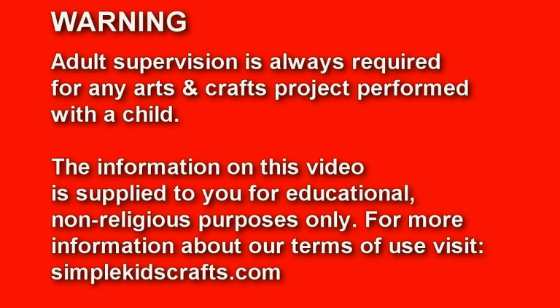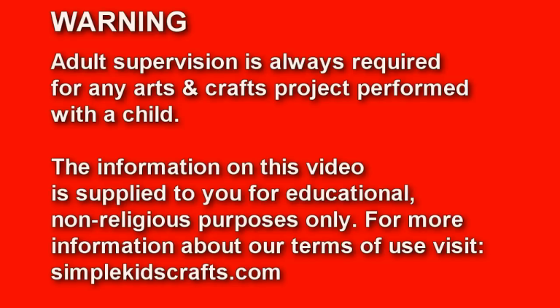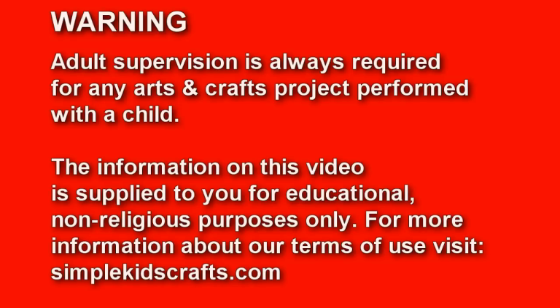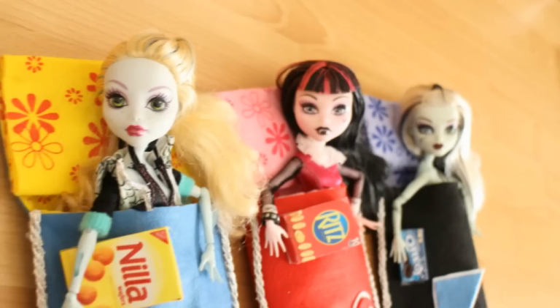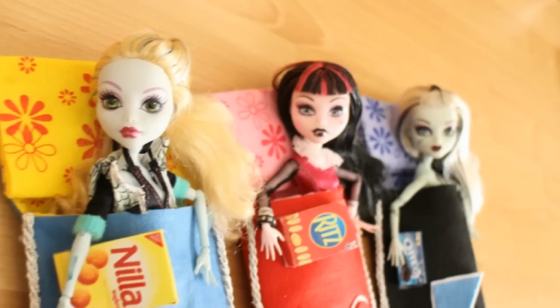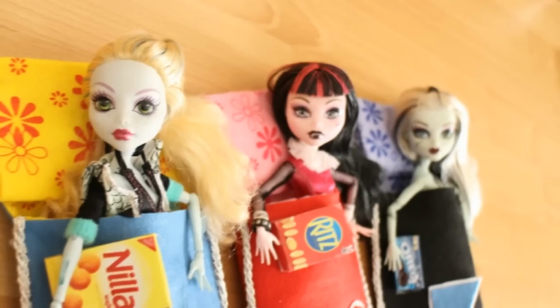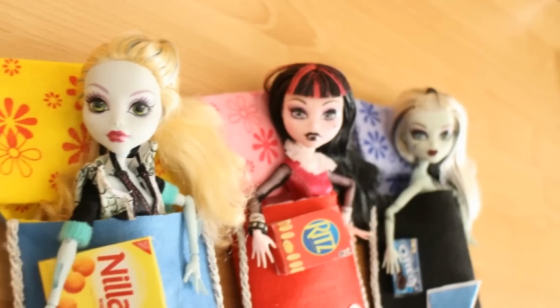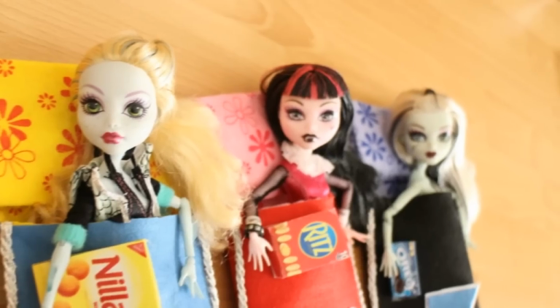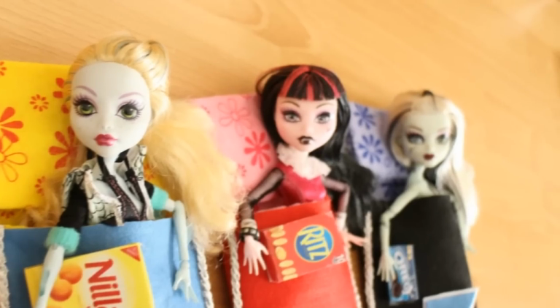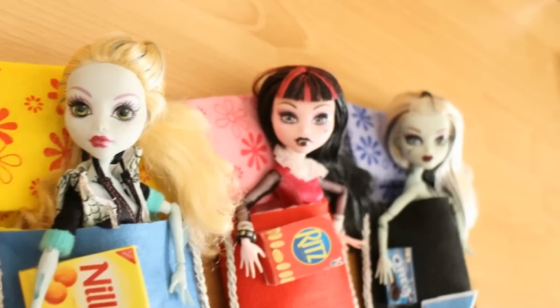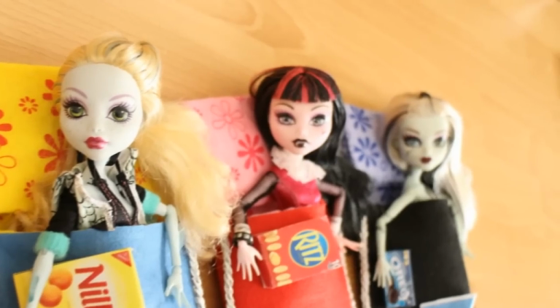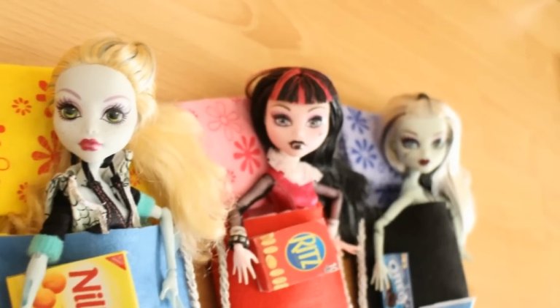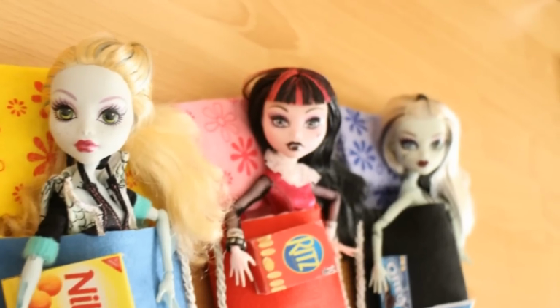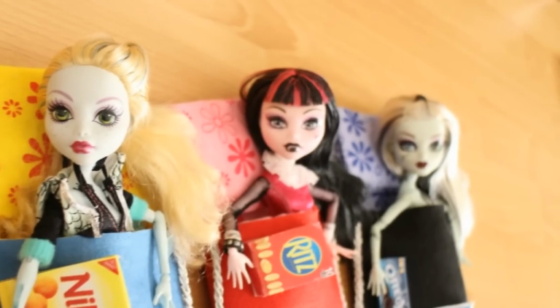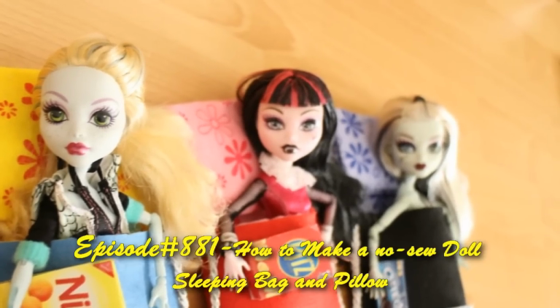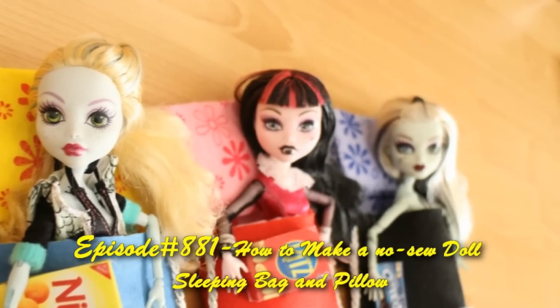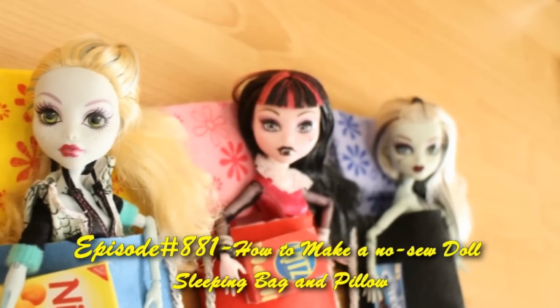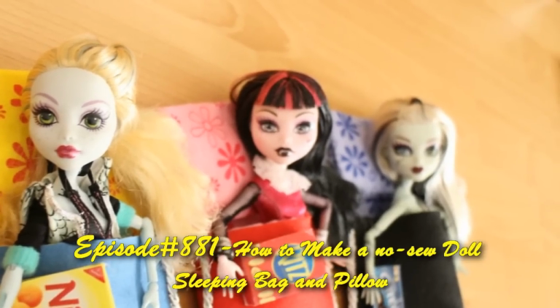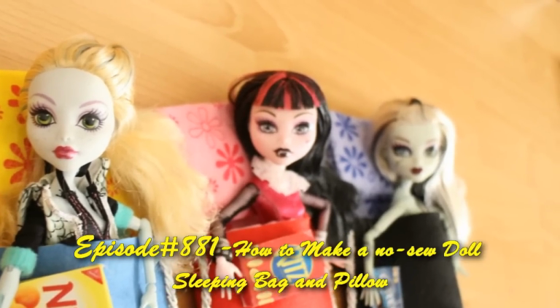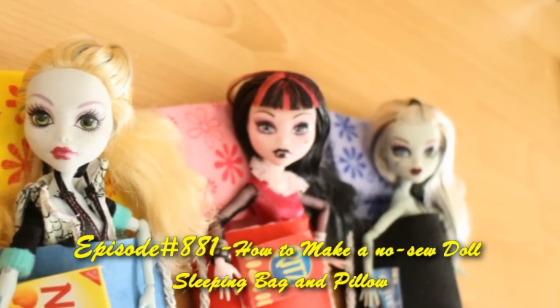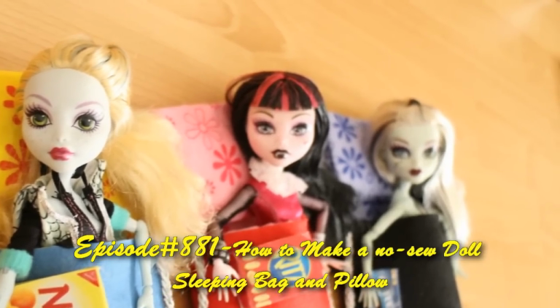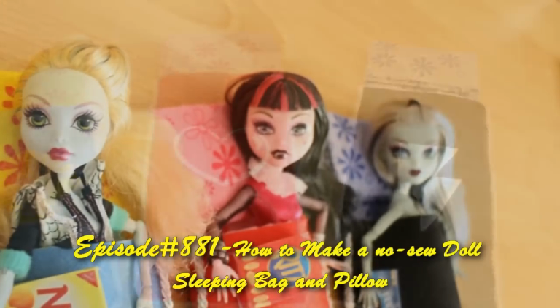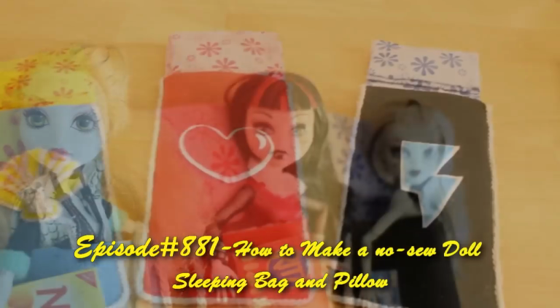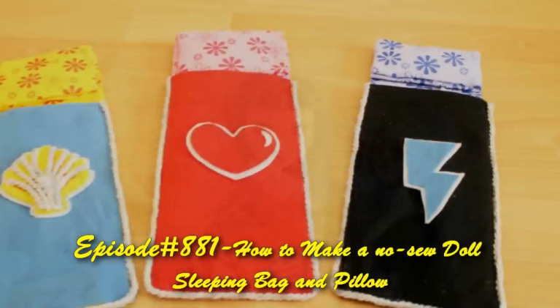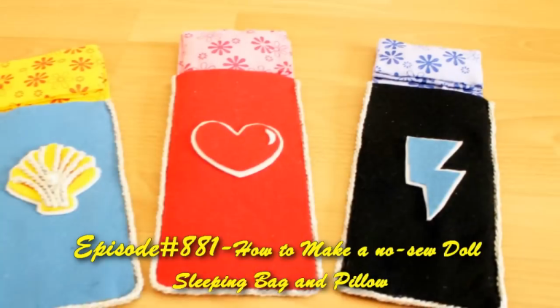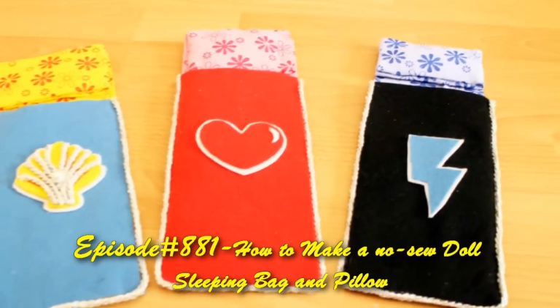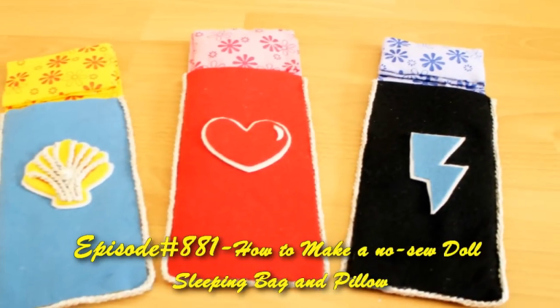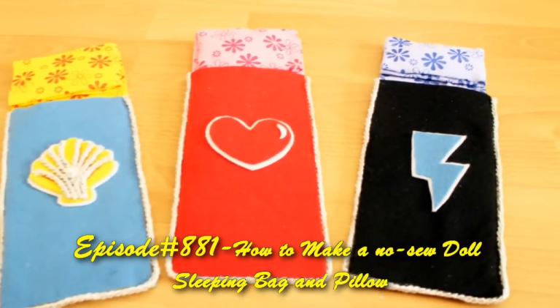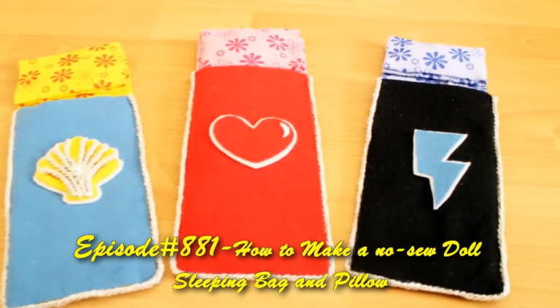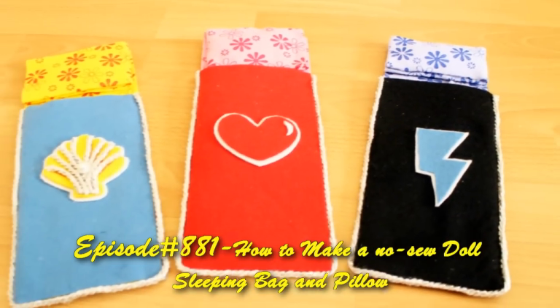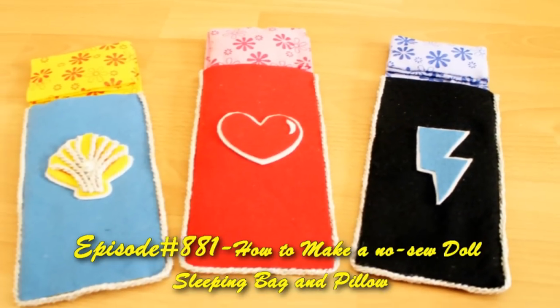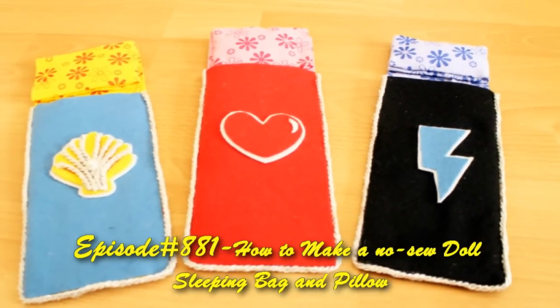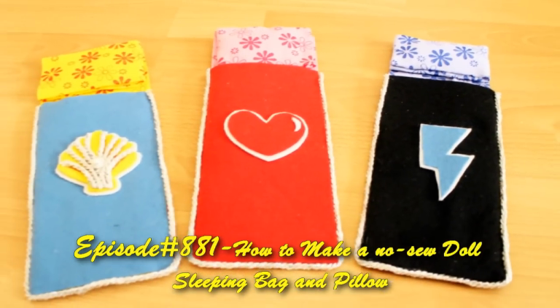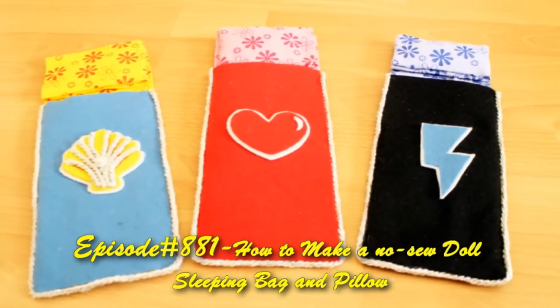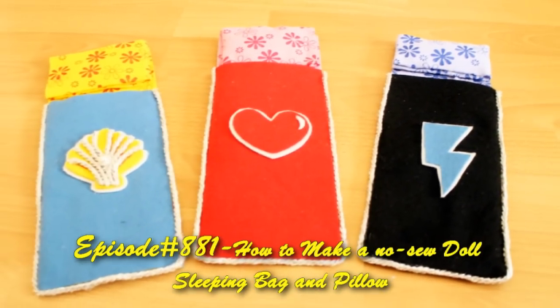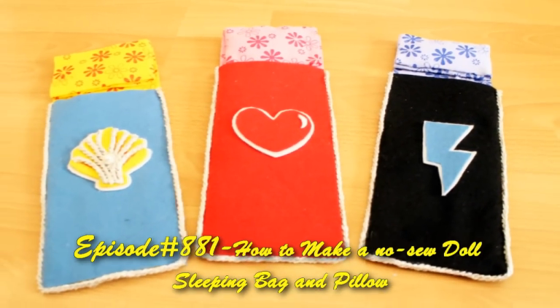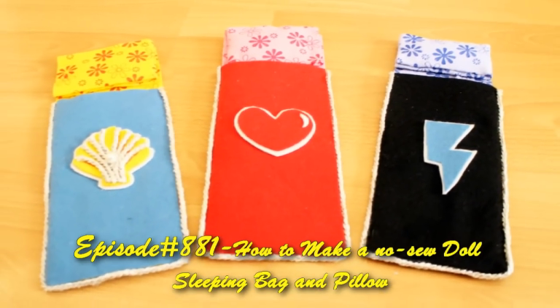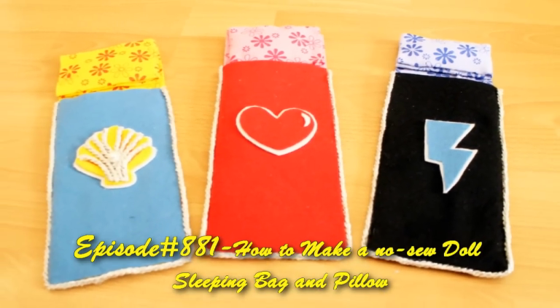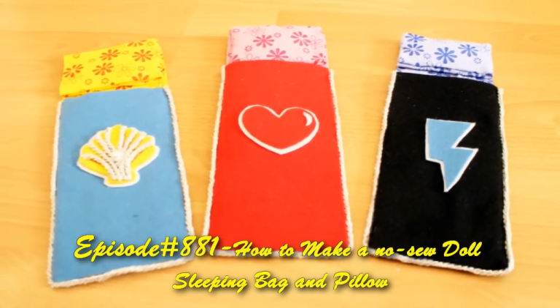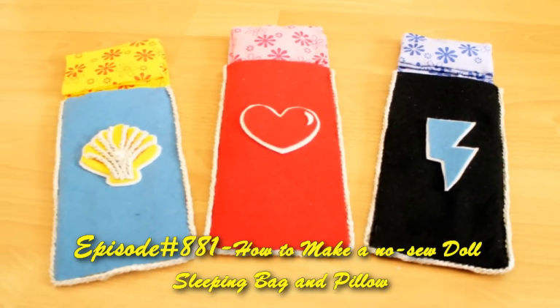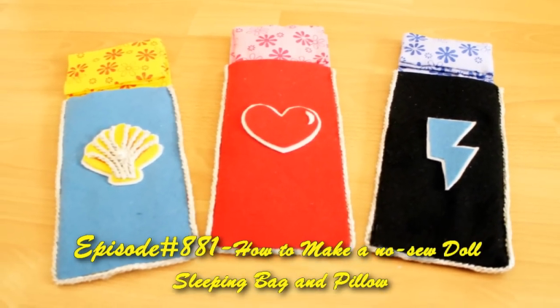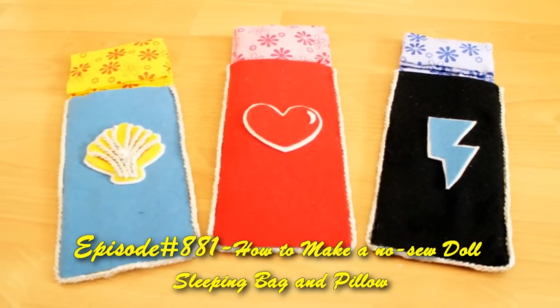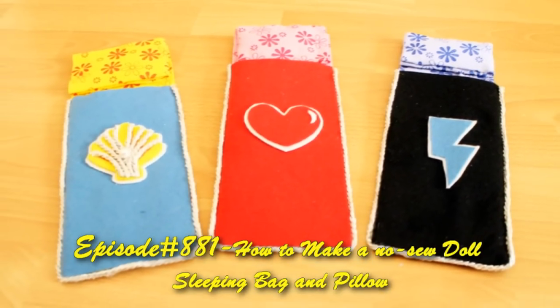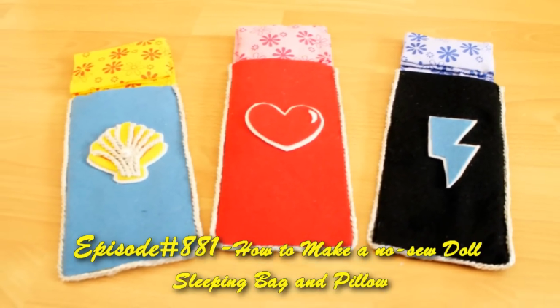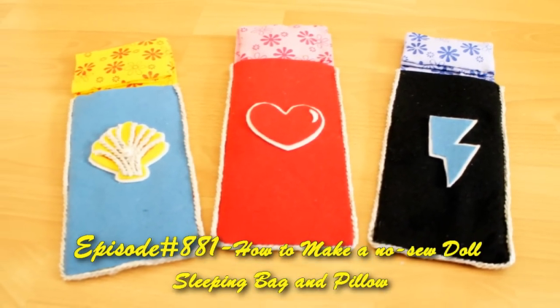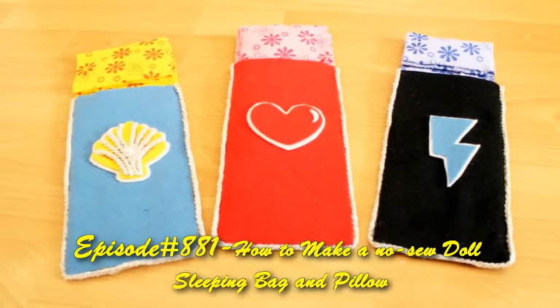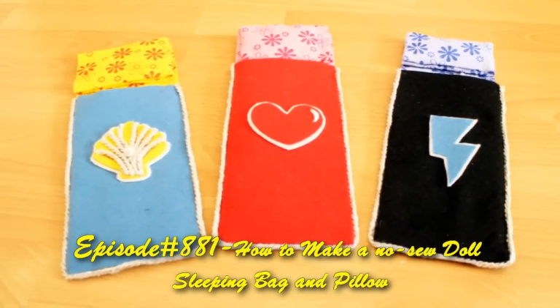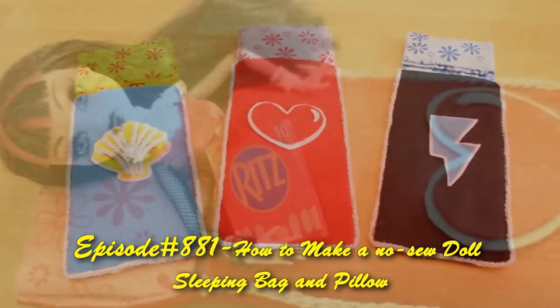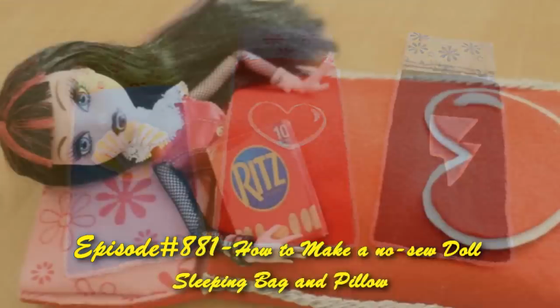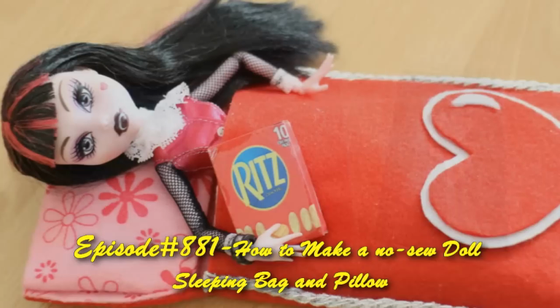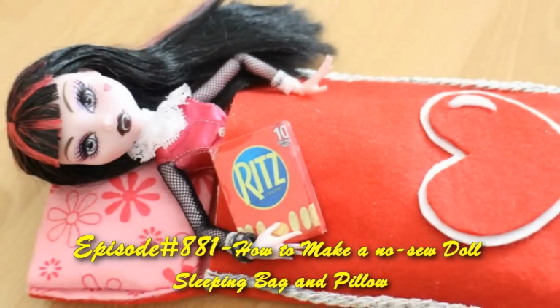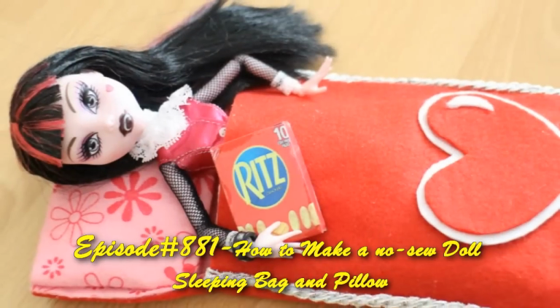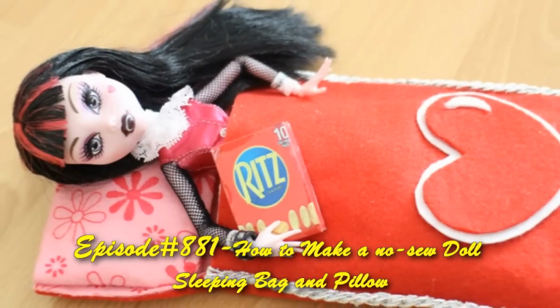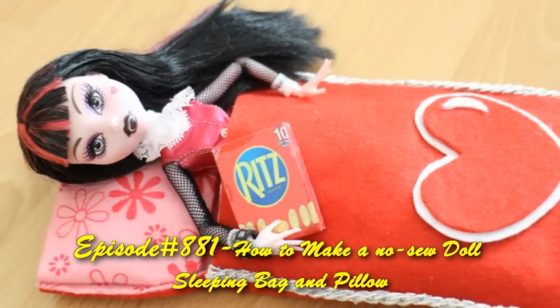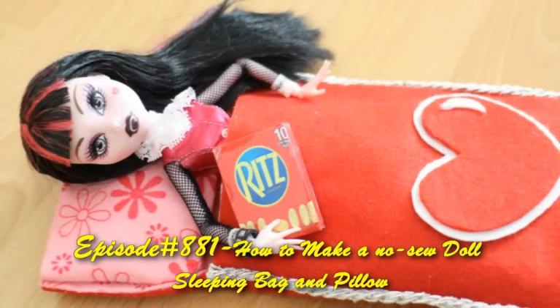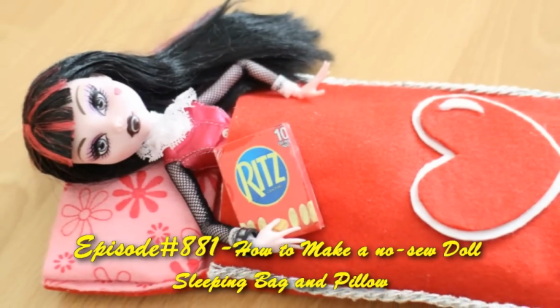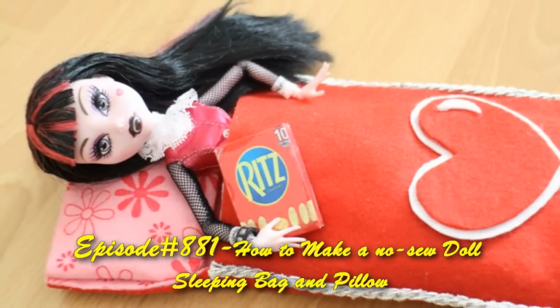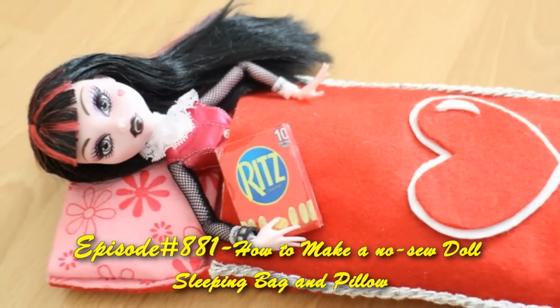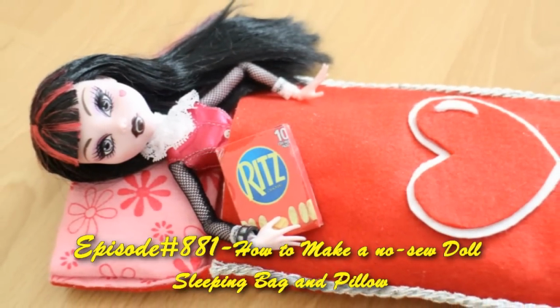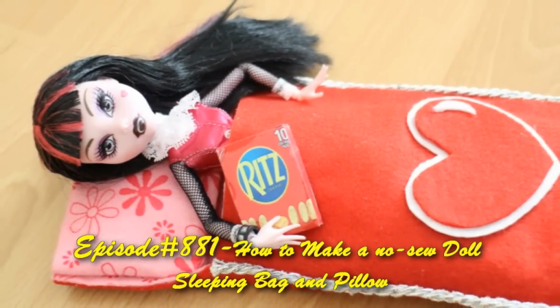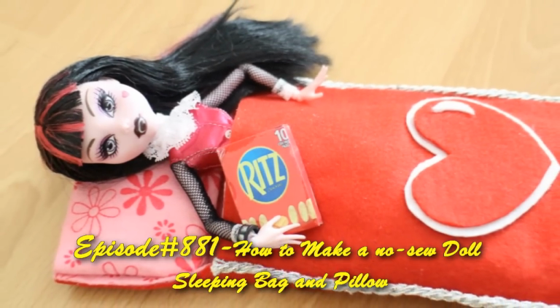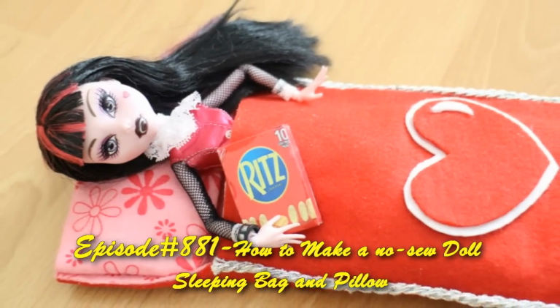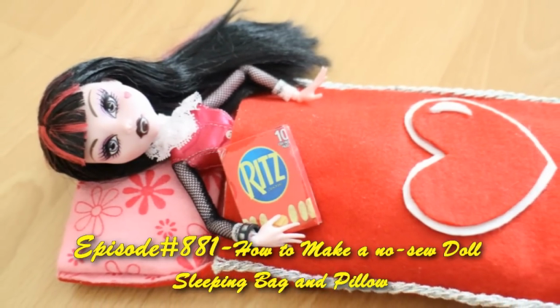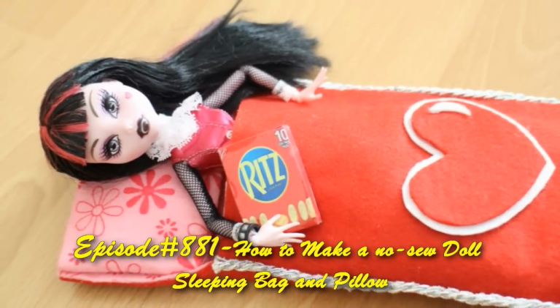Welcome to SimpleKidsCrafts.com episode 881, how to make a doll sleeping bag and a pillow.